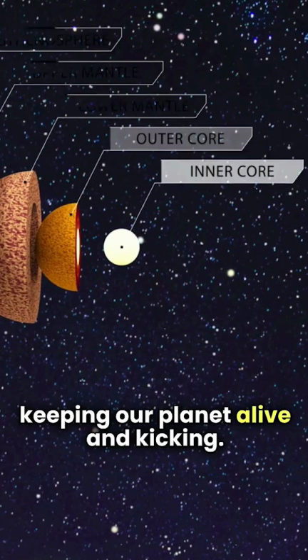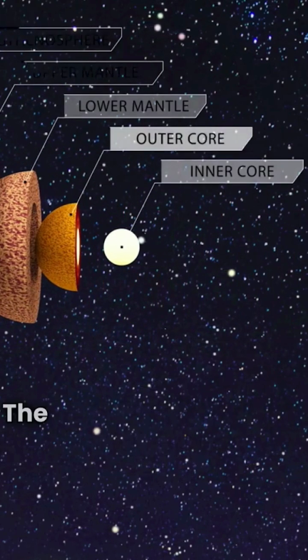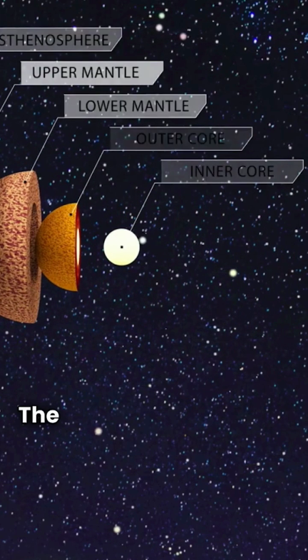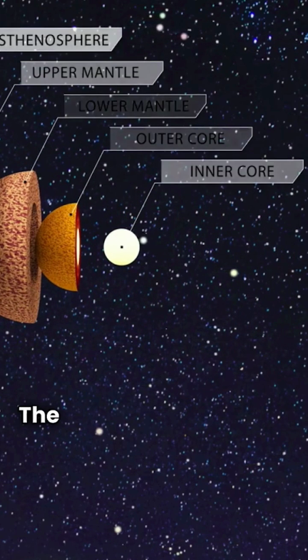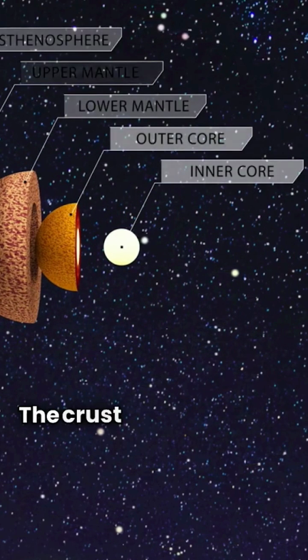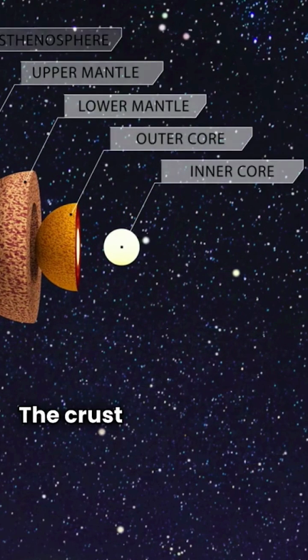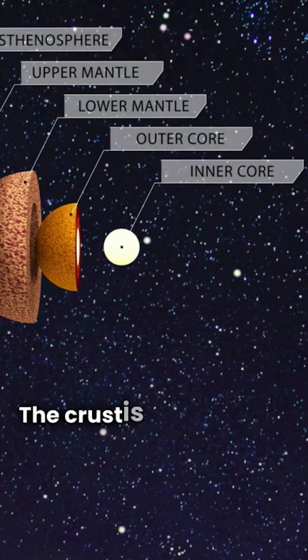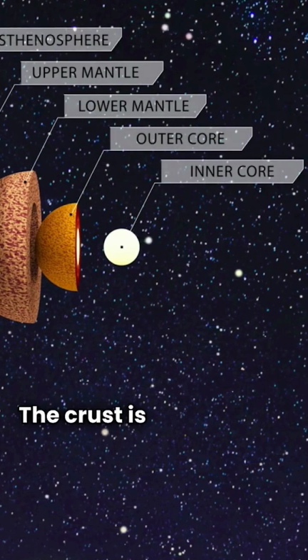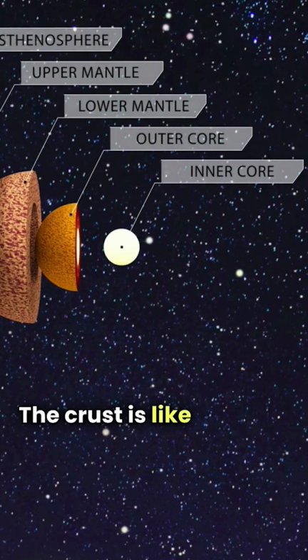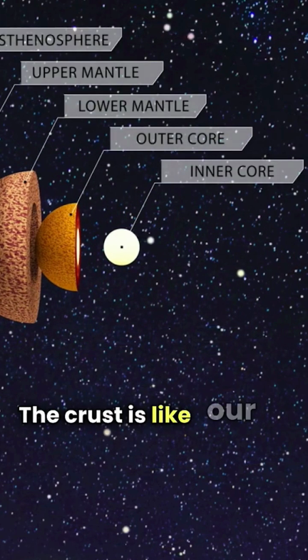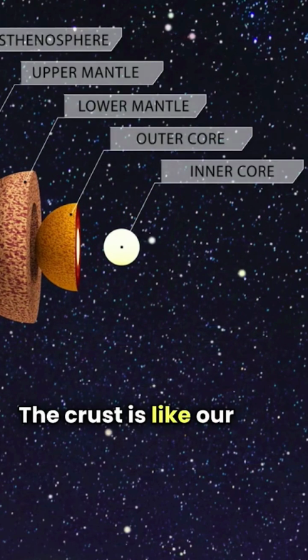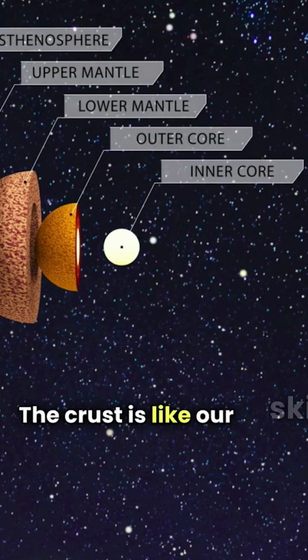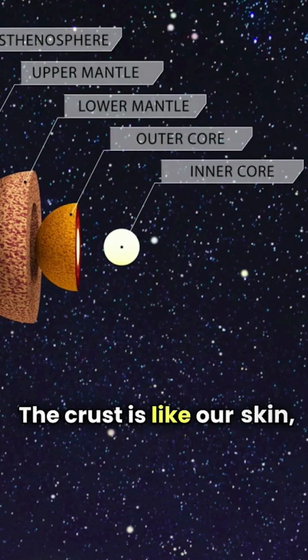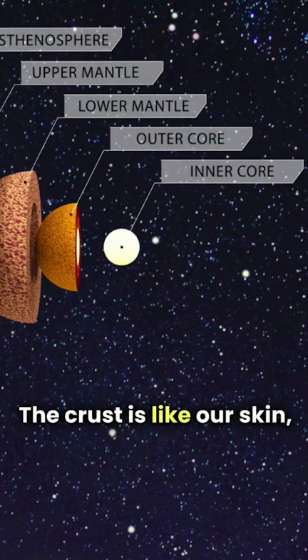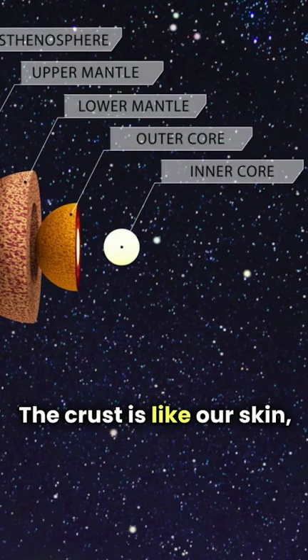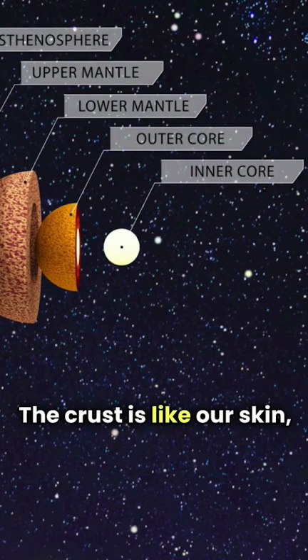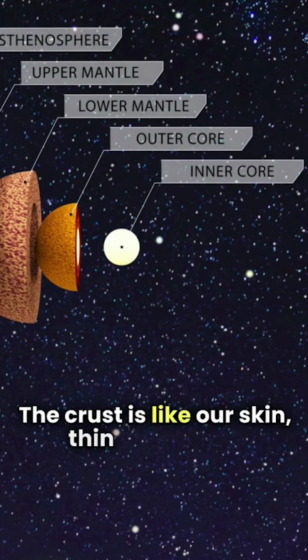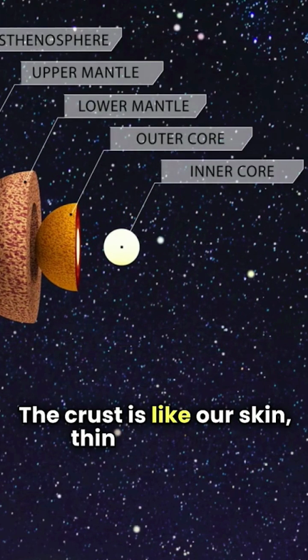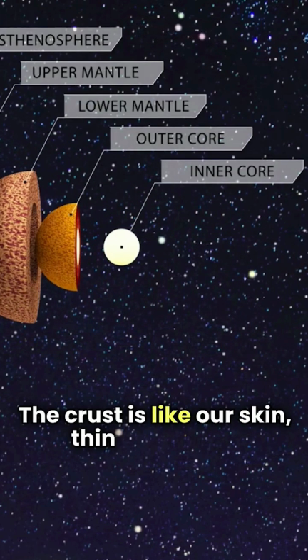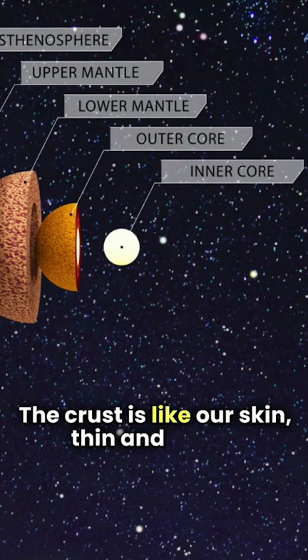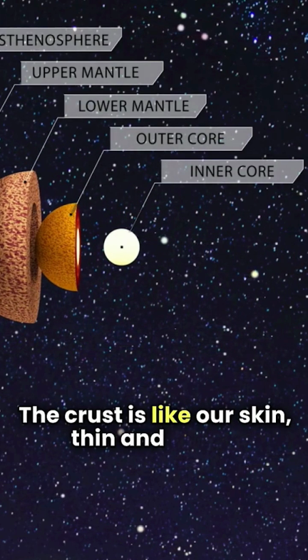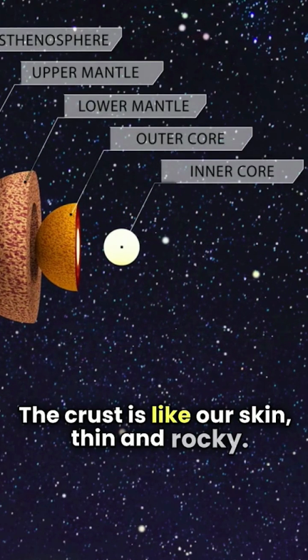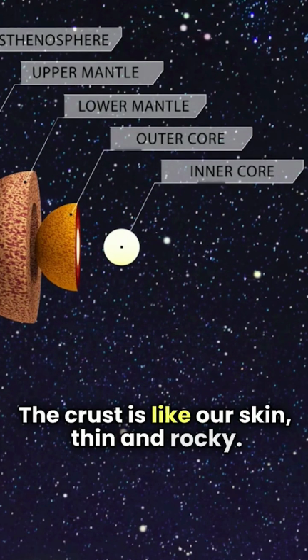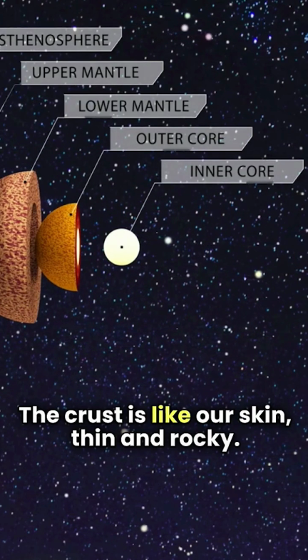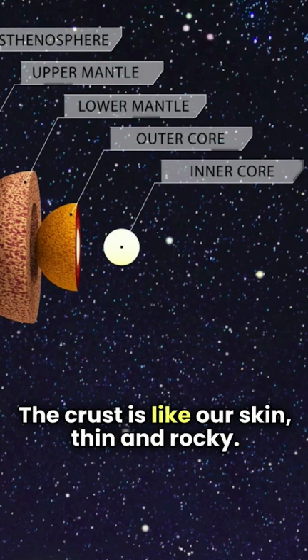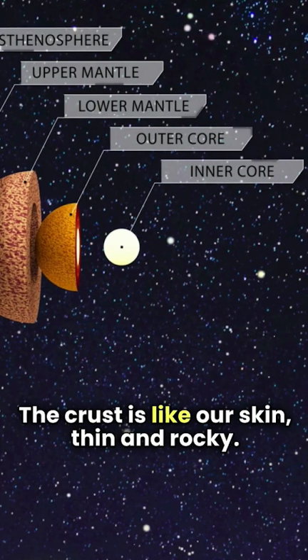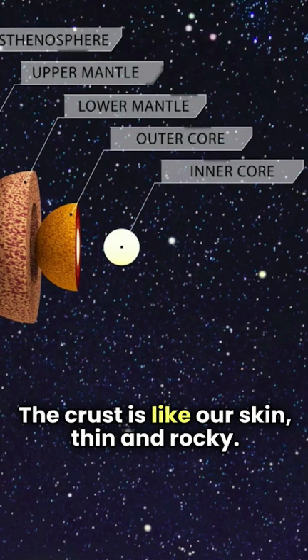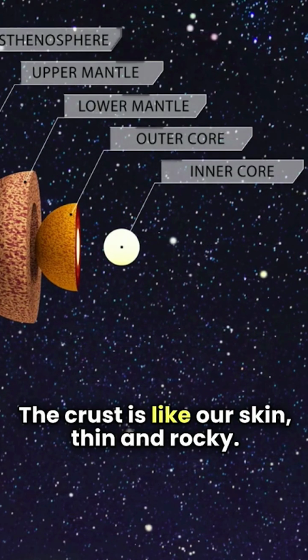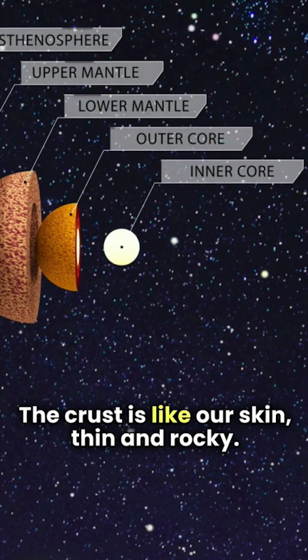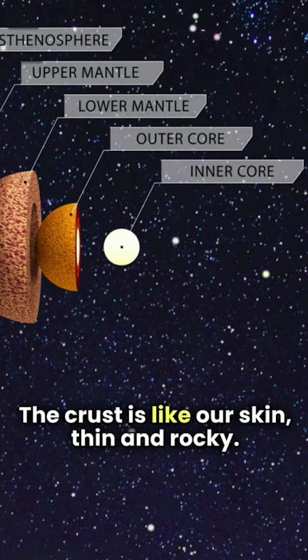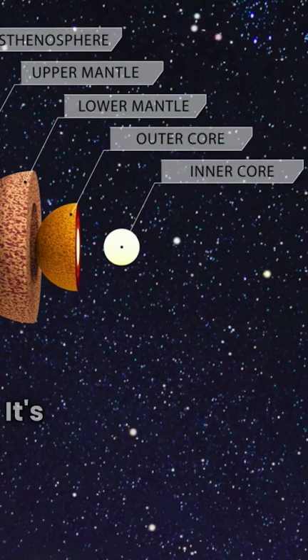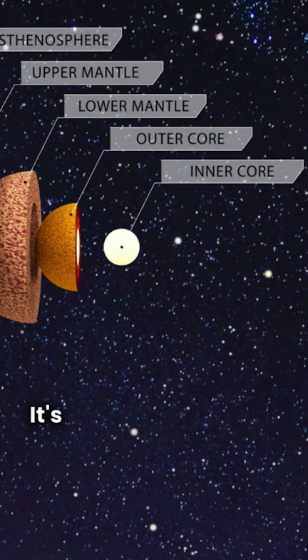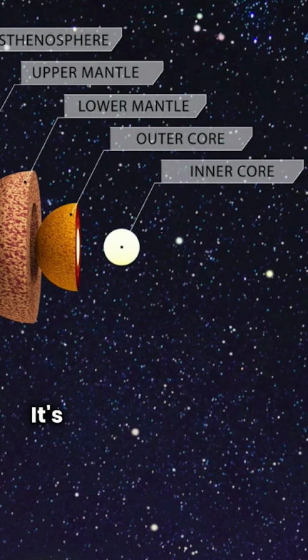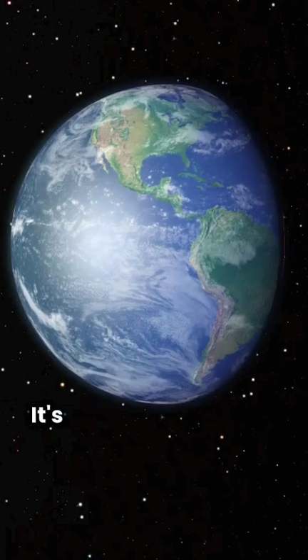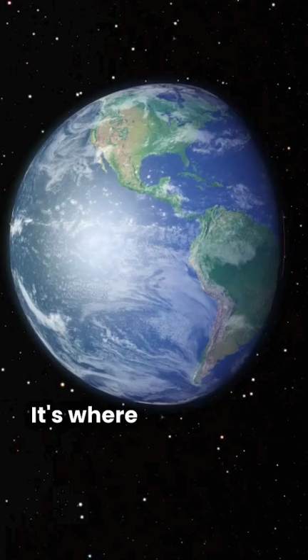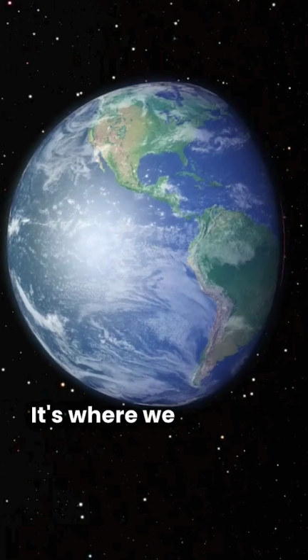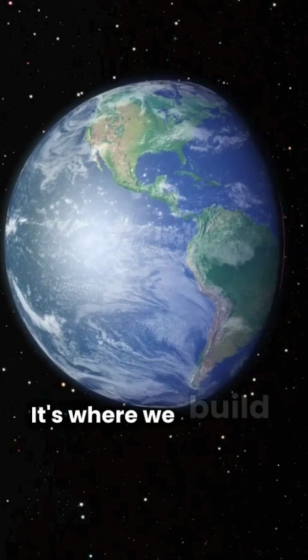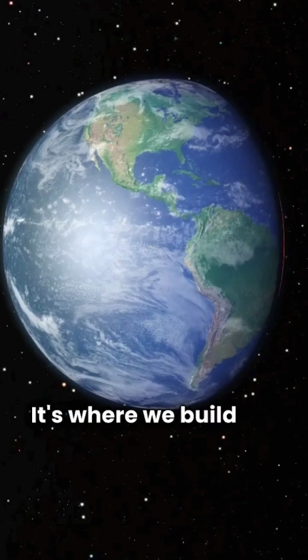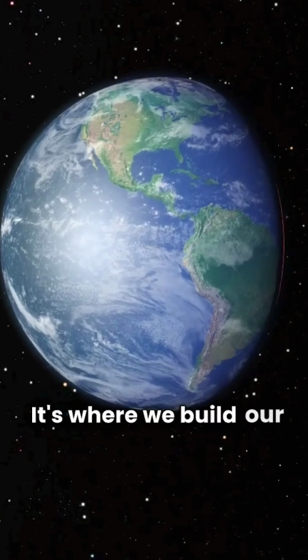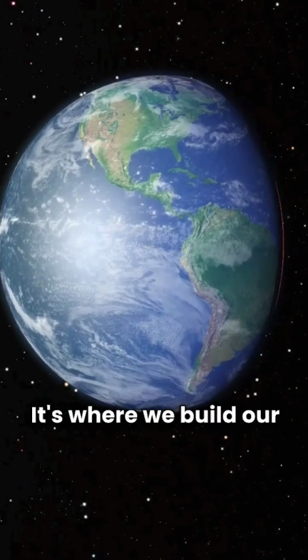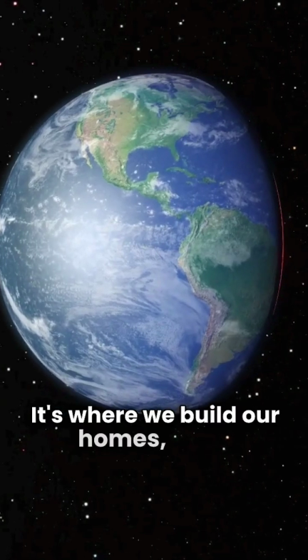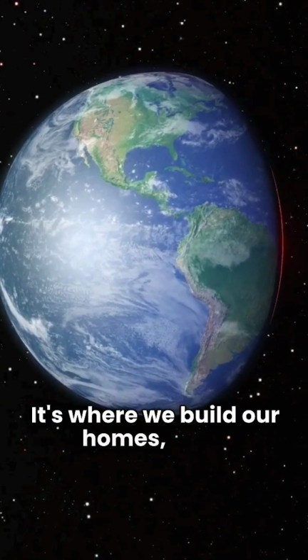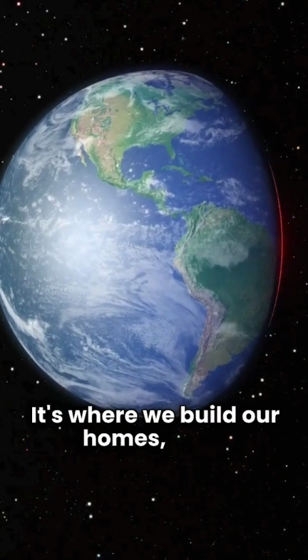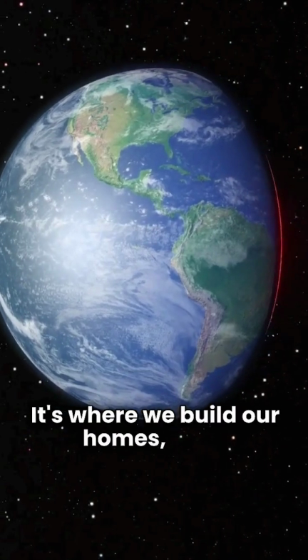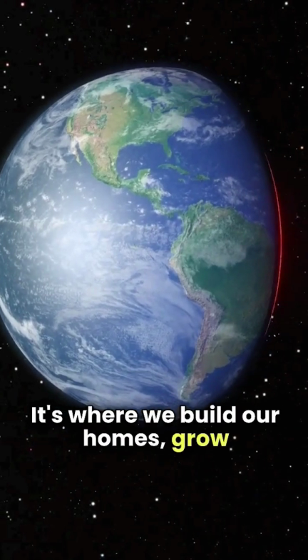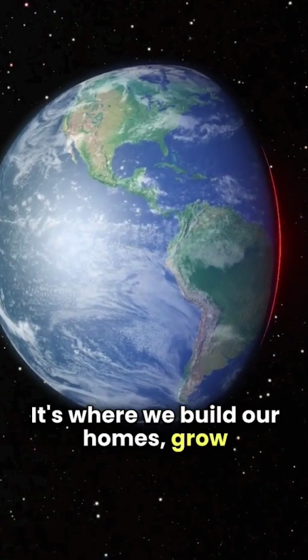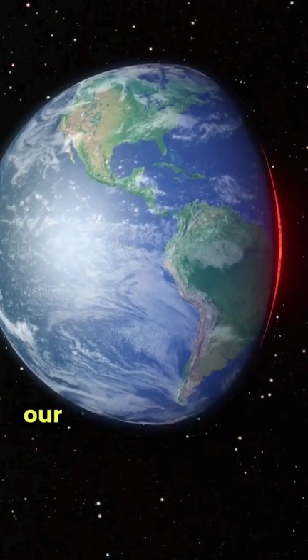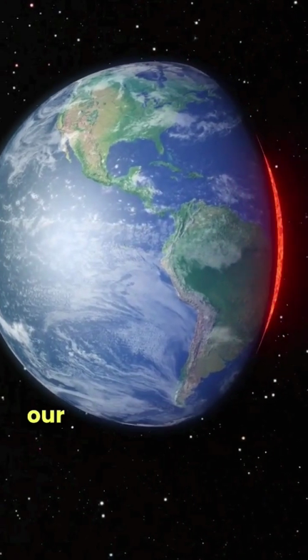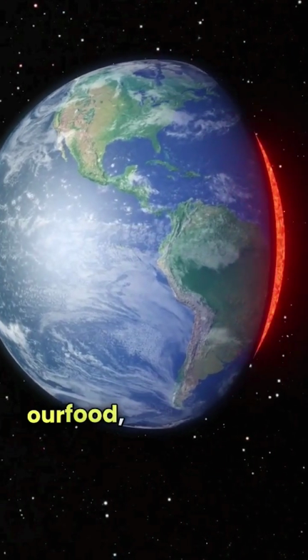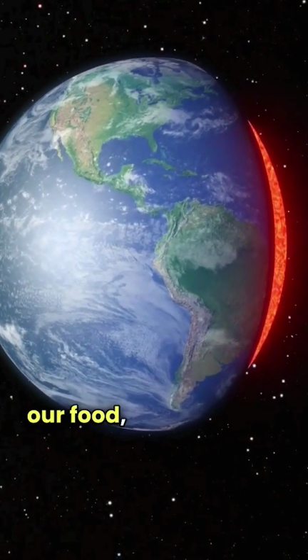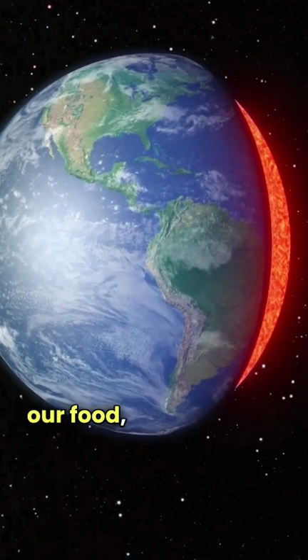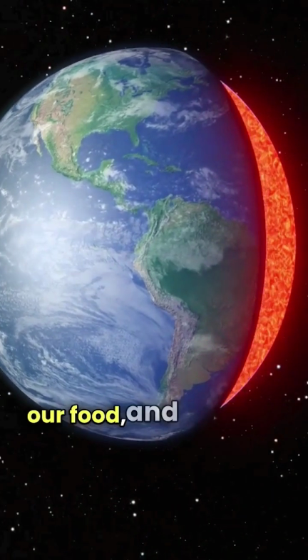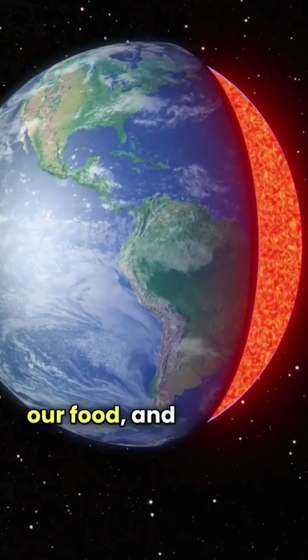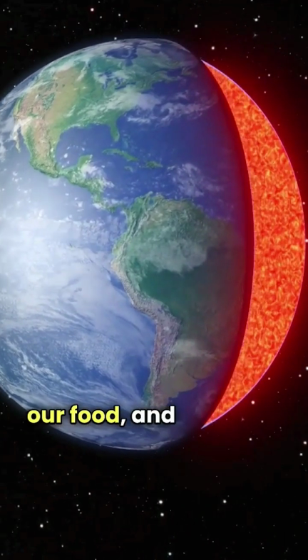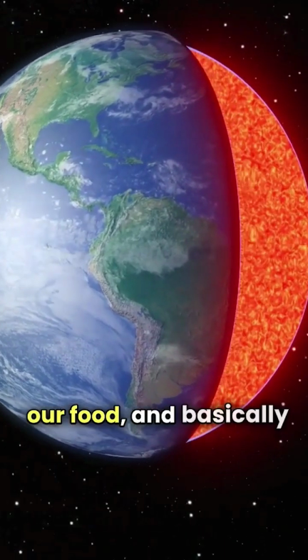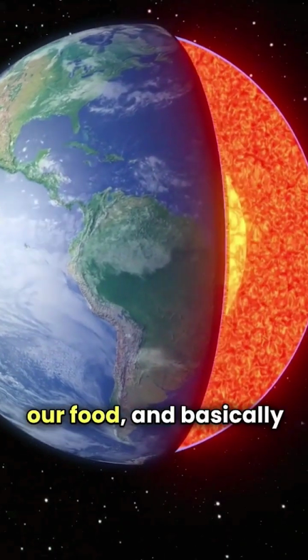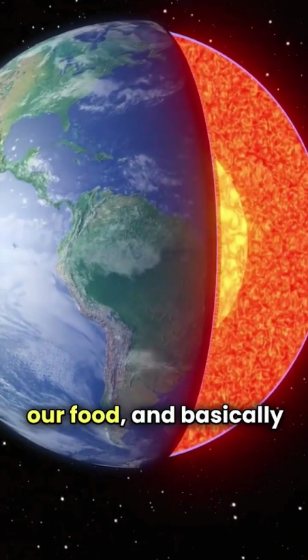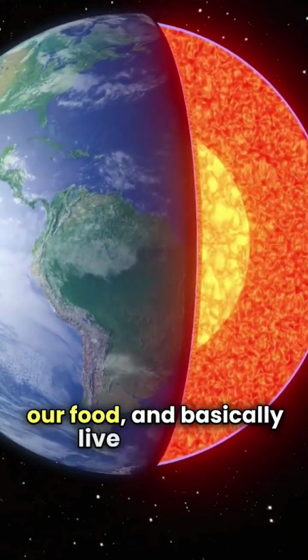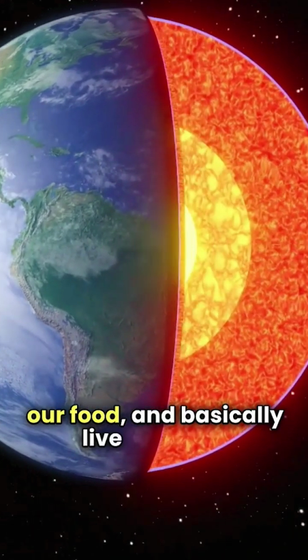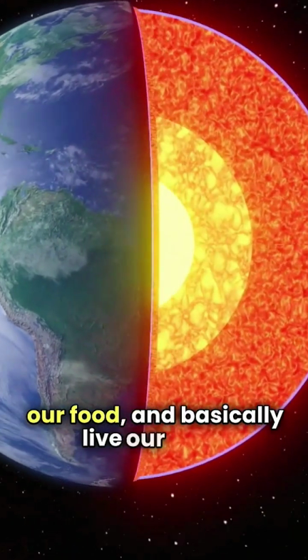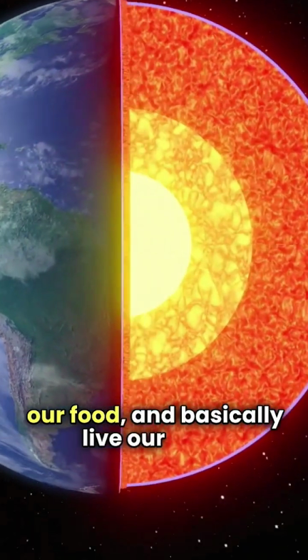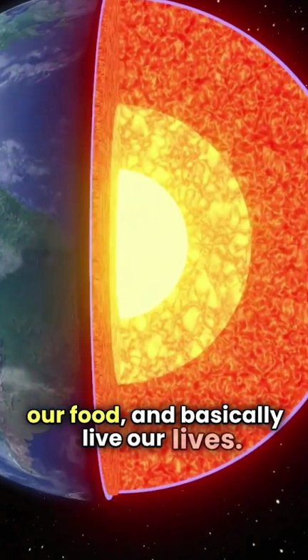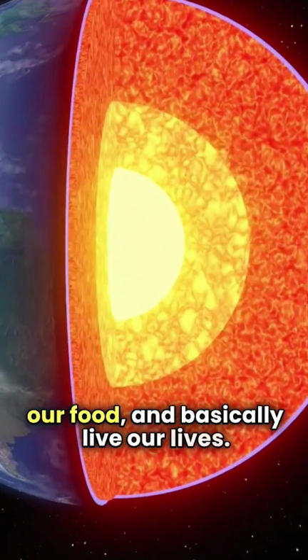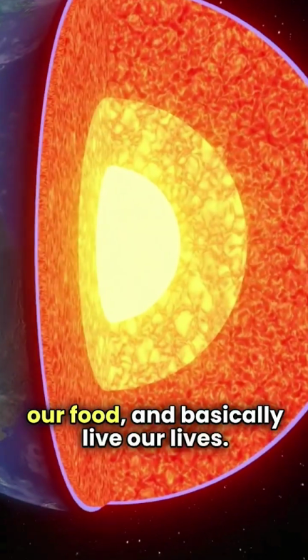The crust is like our skin — thin and rocky. It's where we build our homes, grow our food, and basically live our lives.